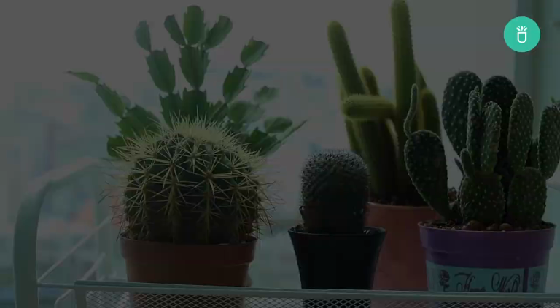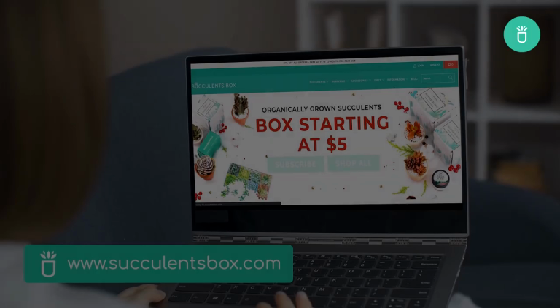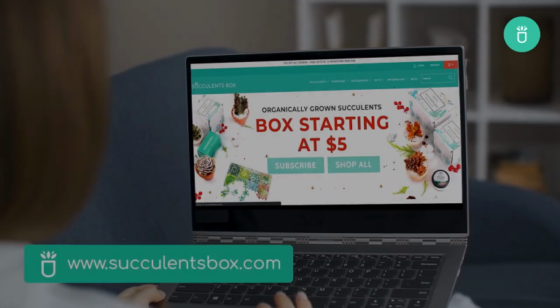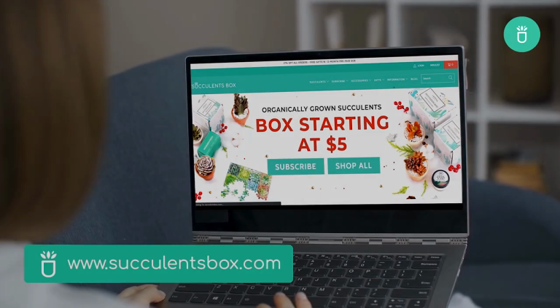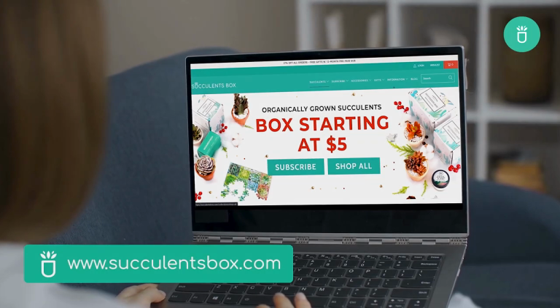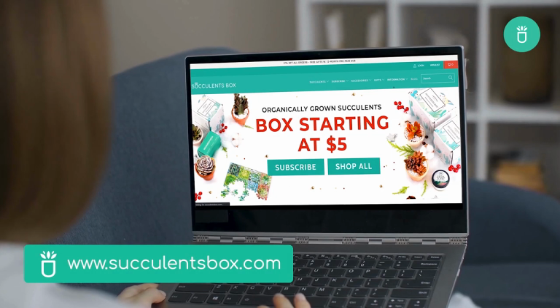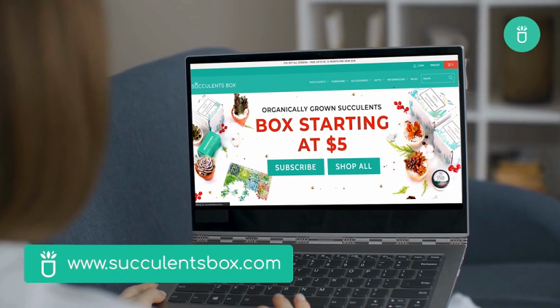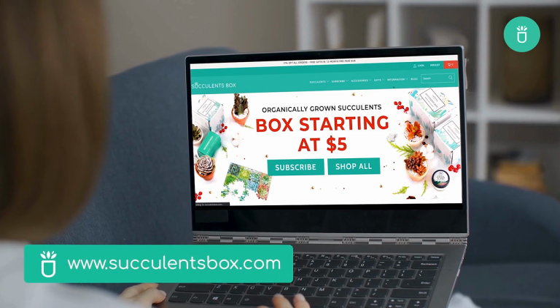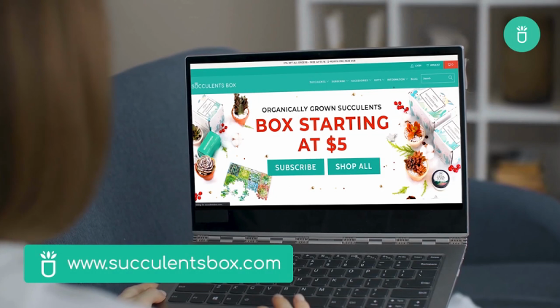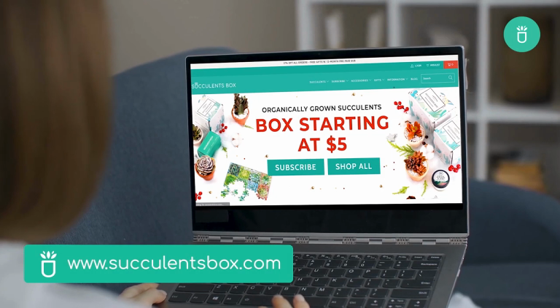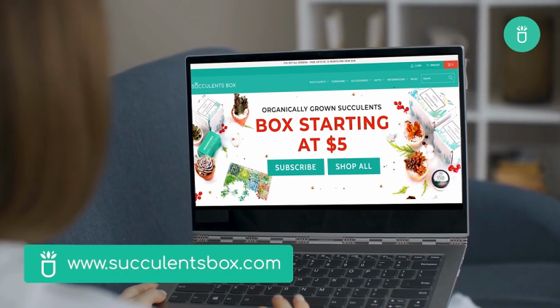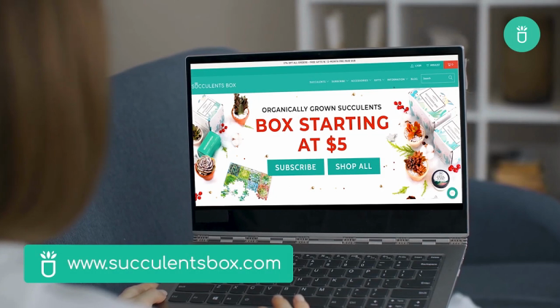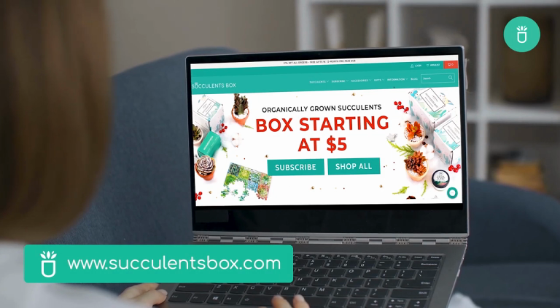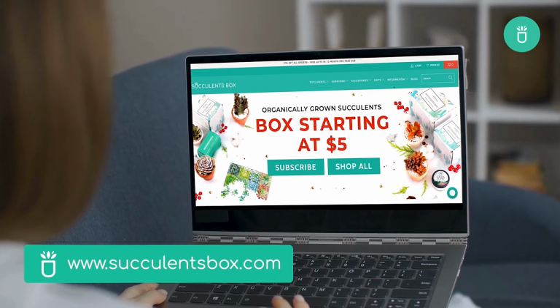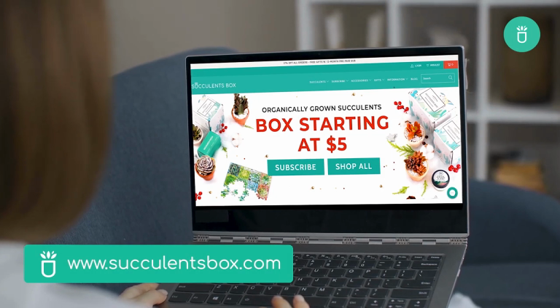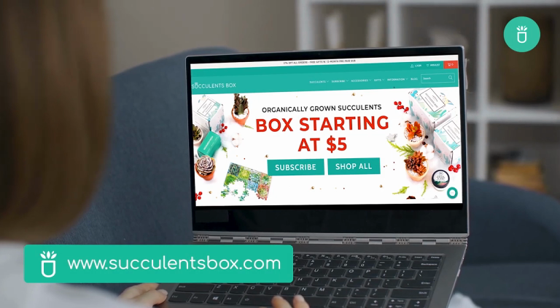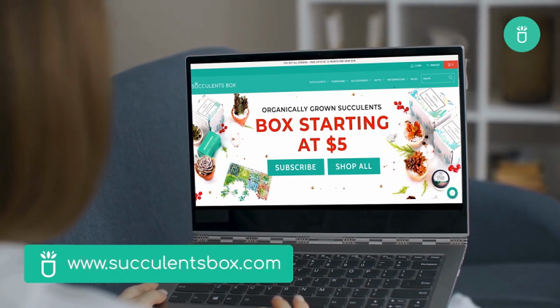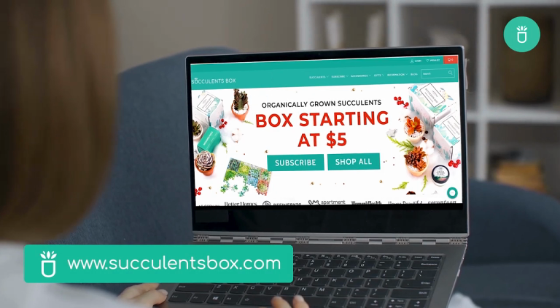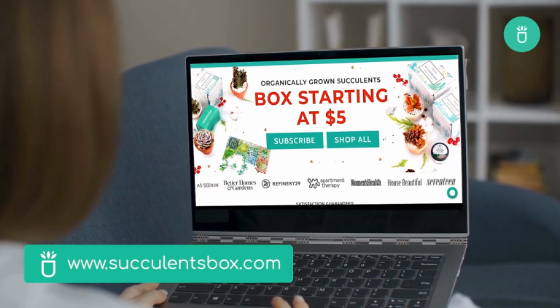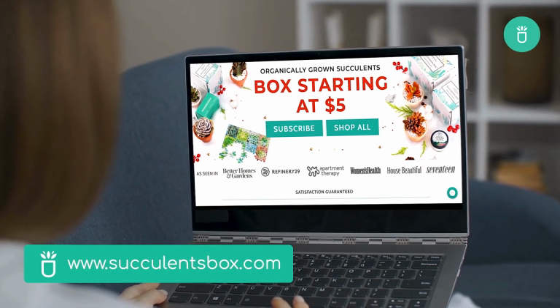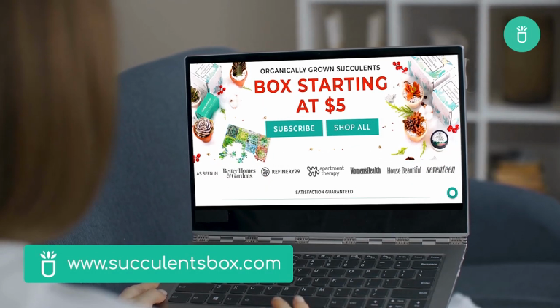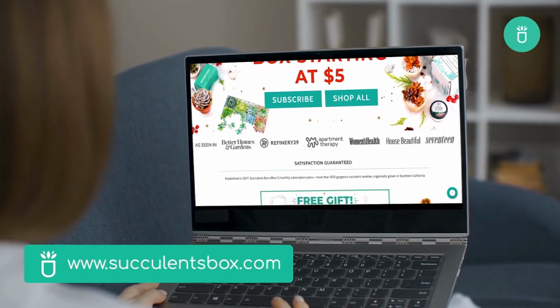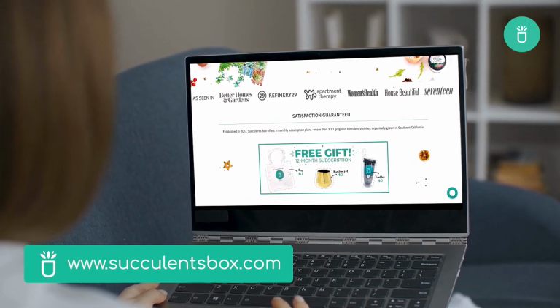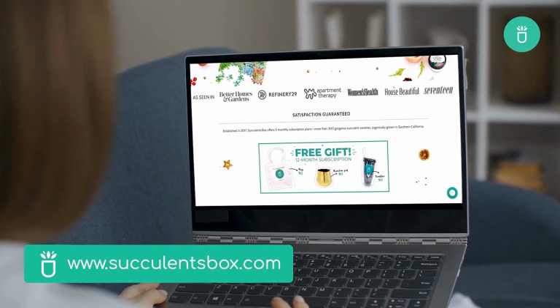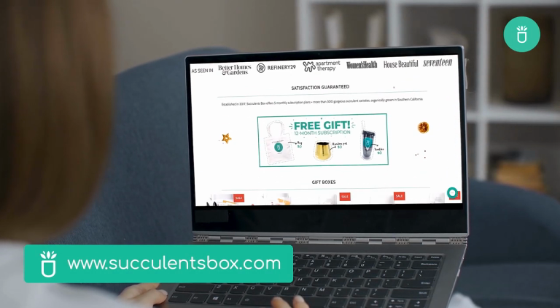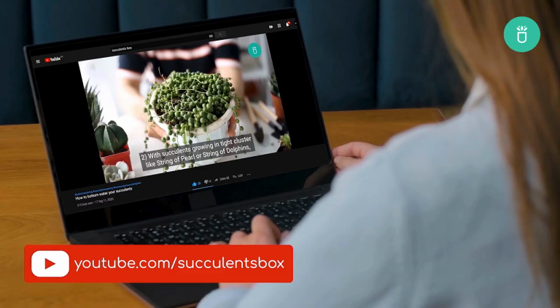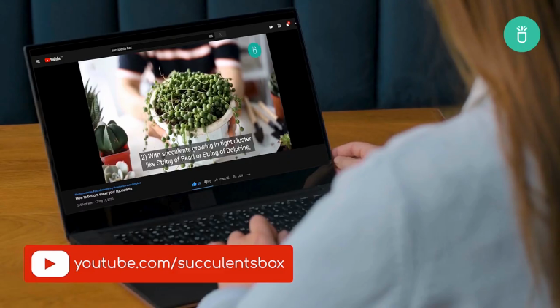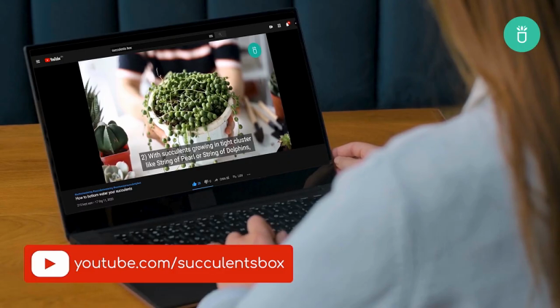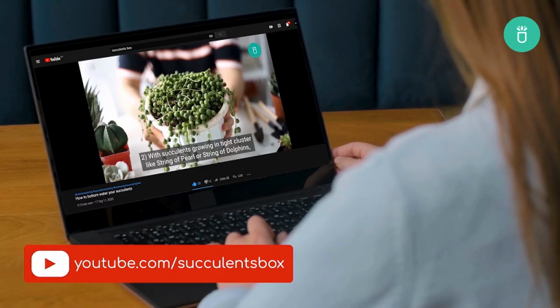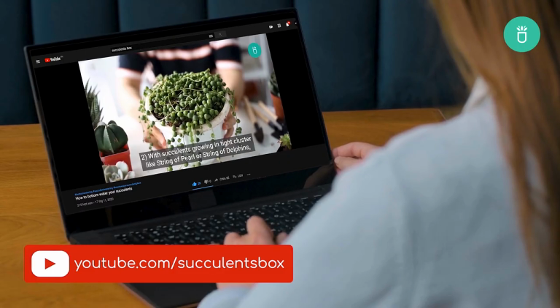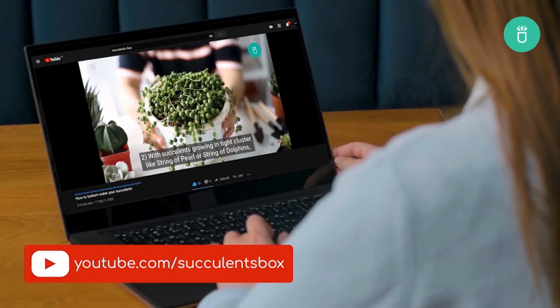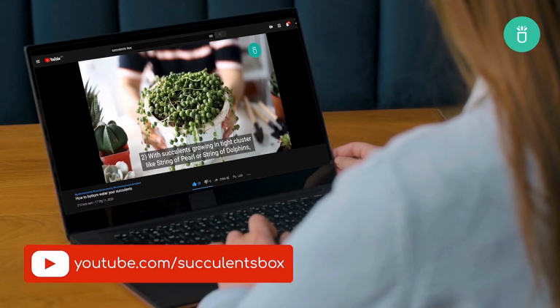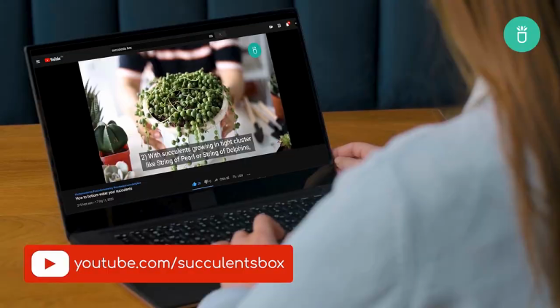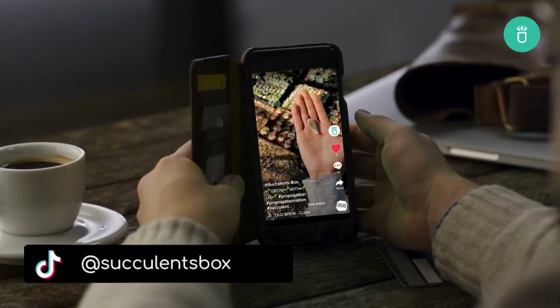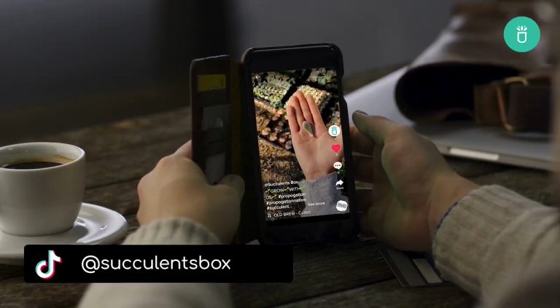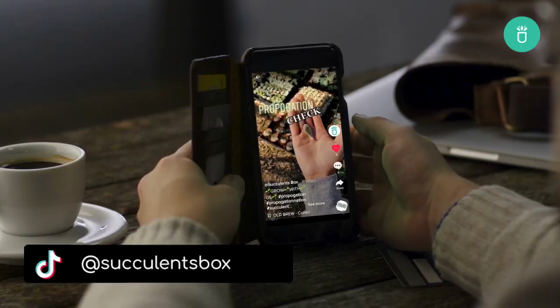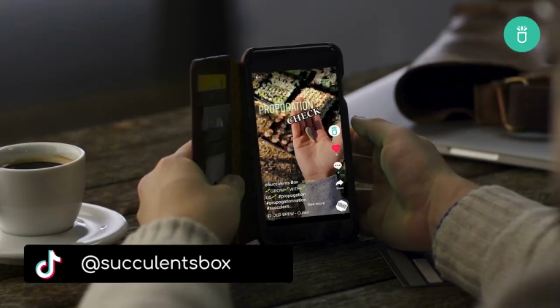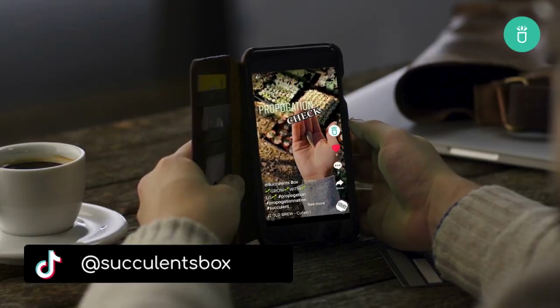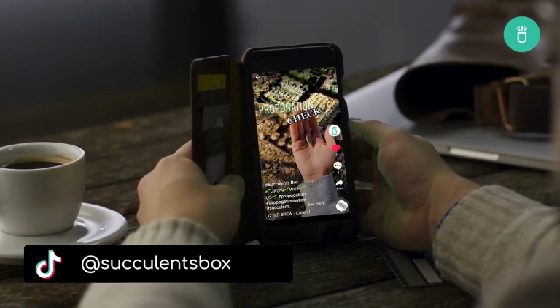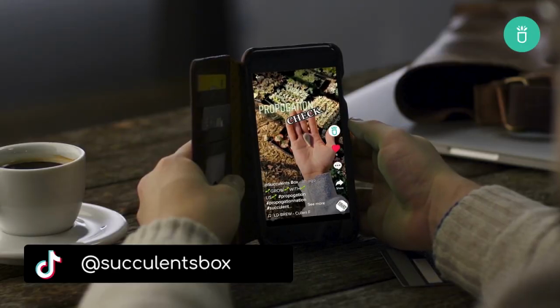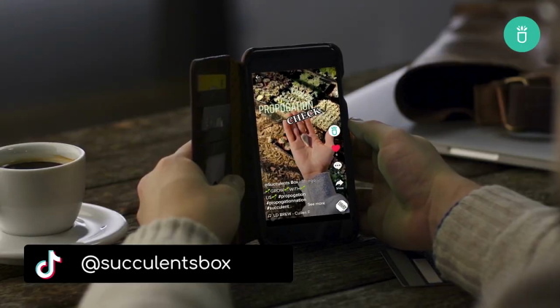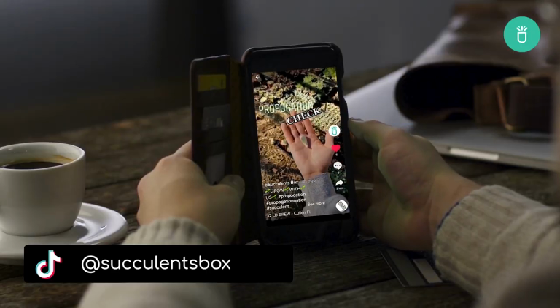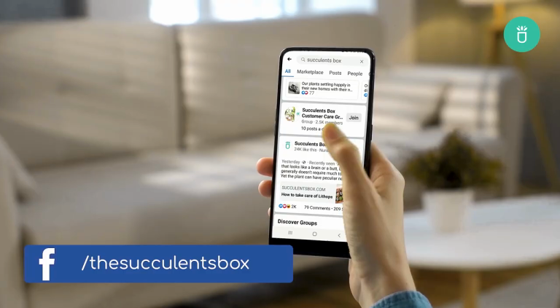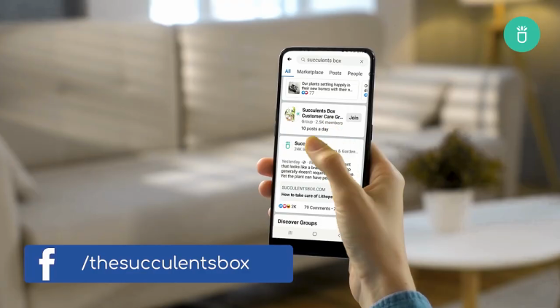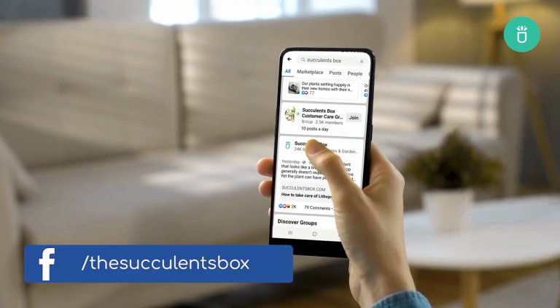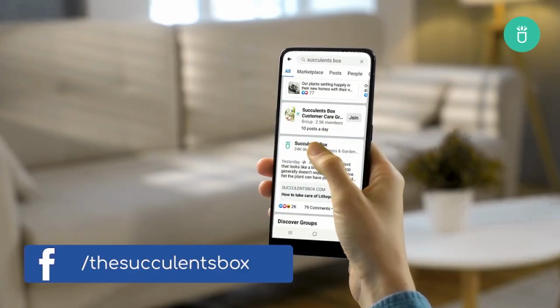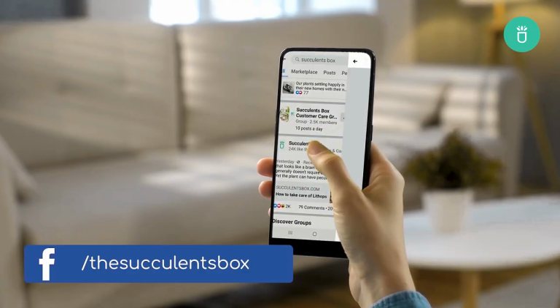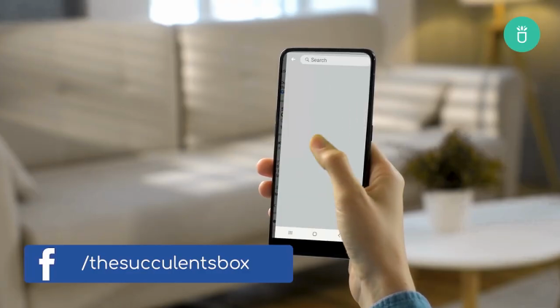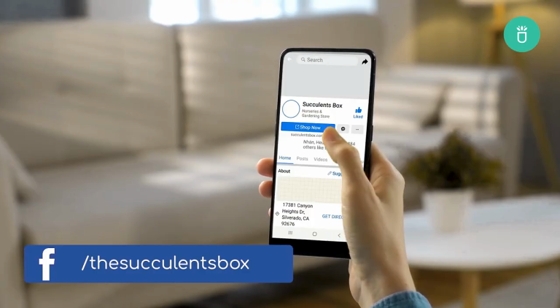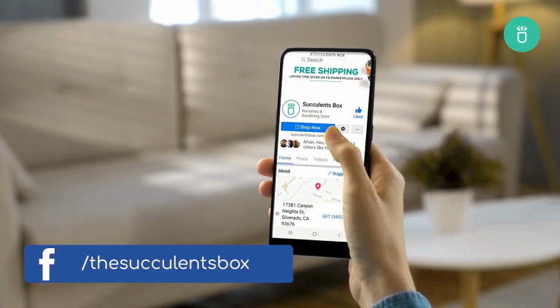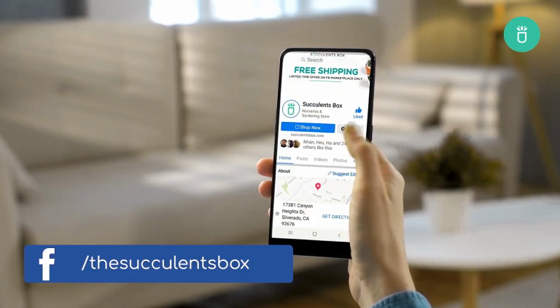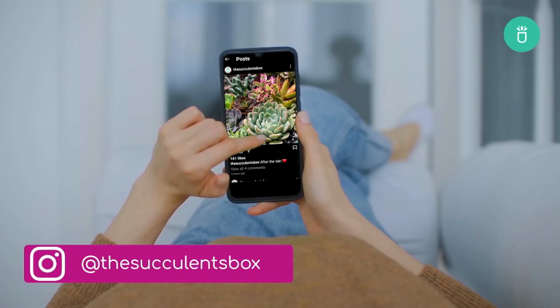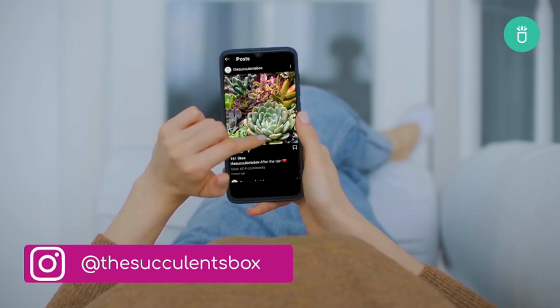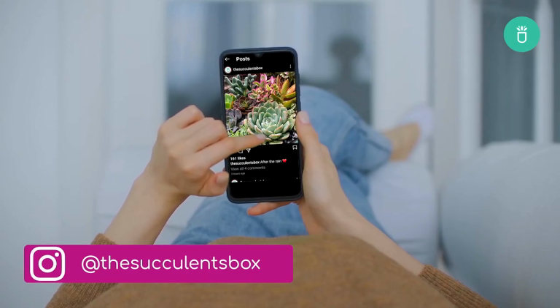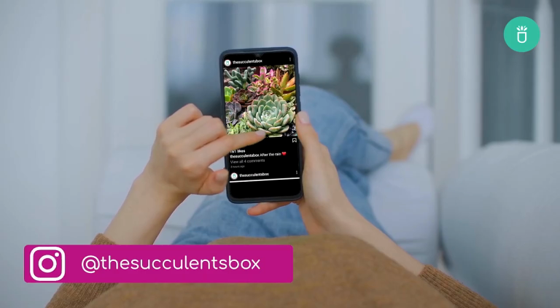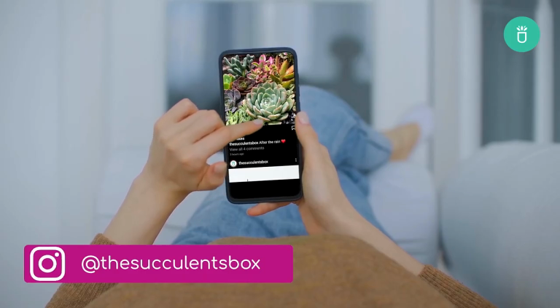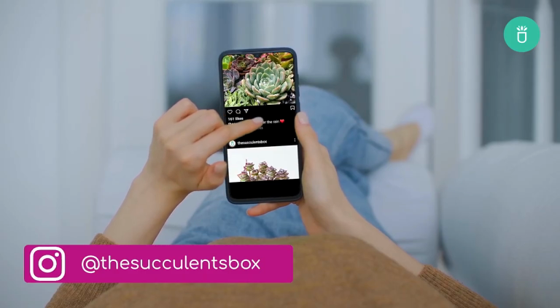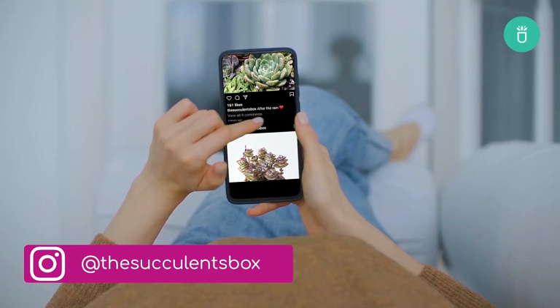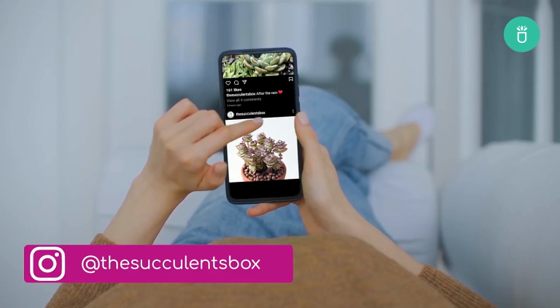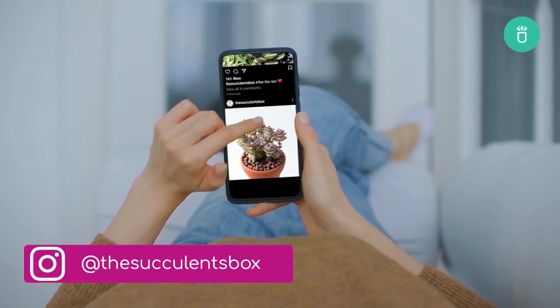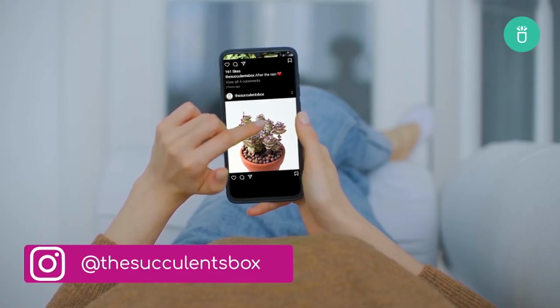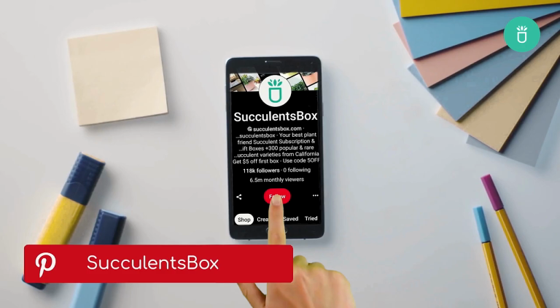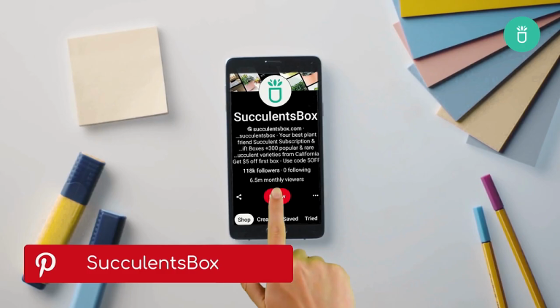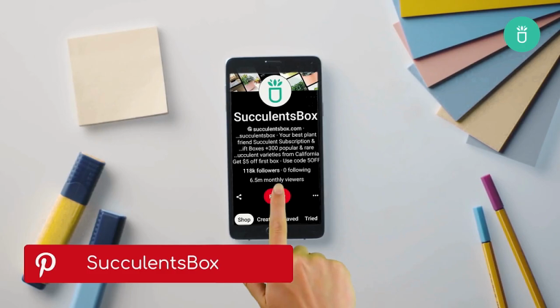For more, you can find us at succulentsbox.com or on YouTube, TikTok, Facebook, Instagram, and Pinterest.